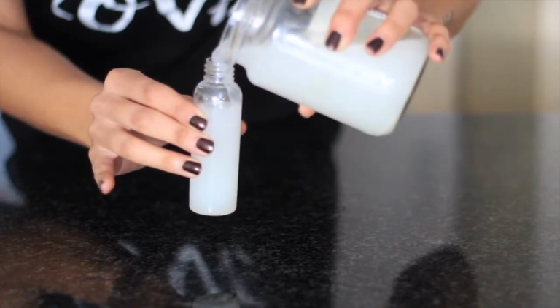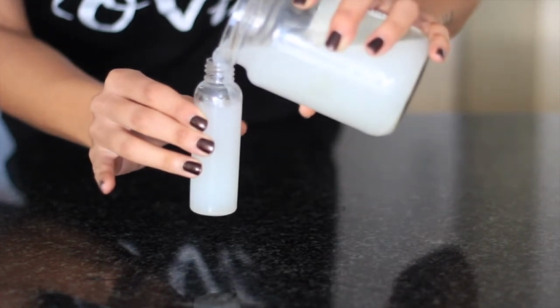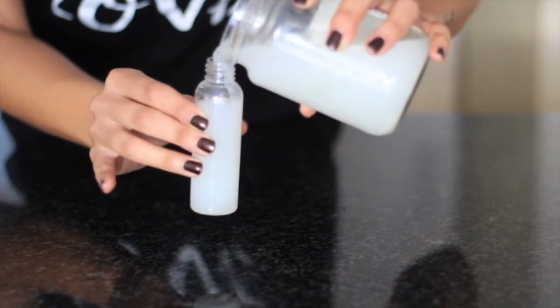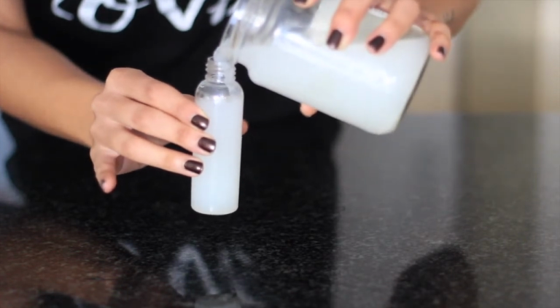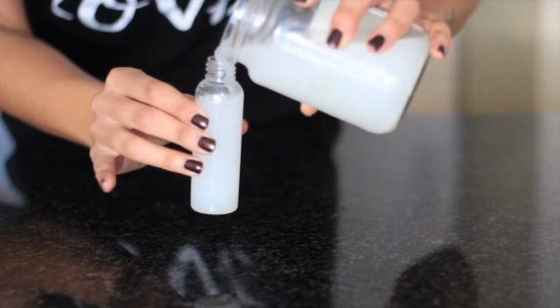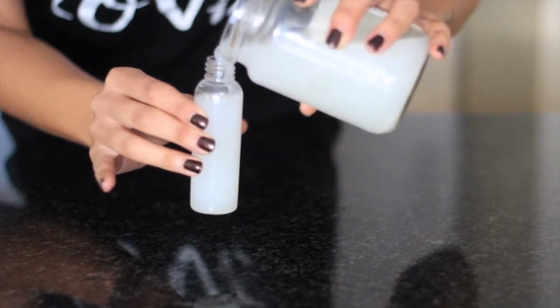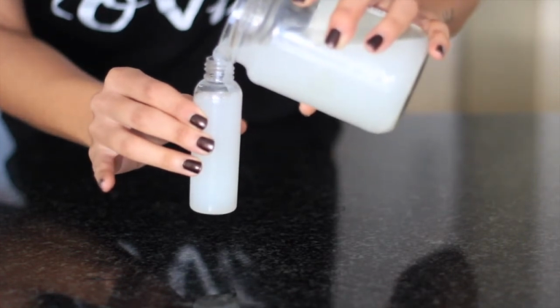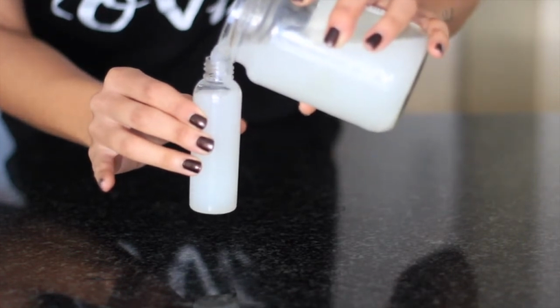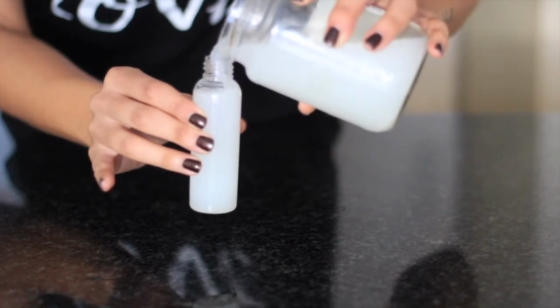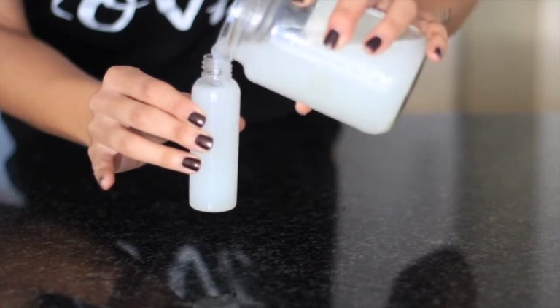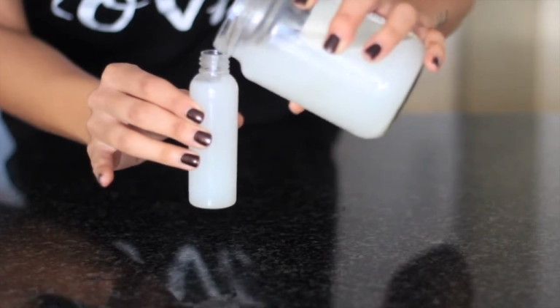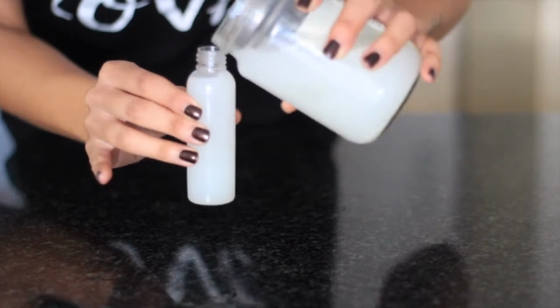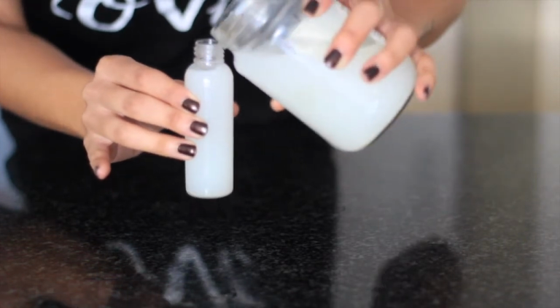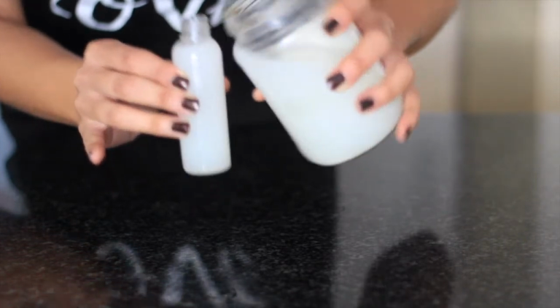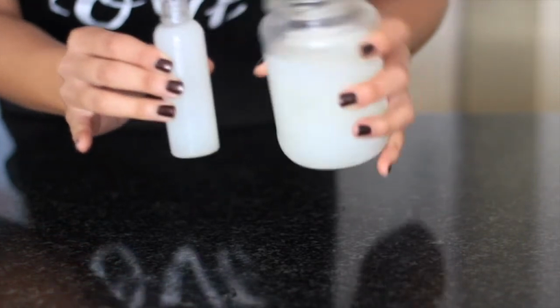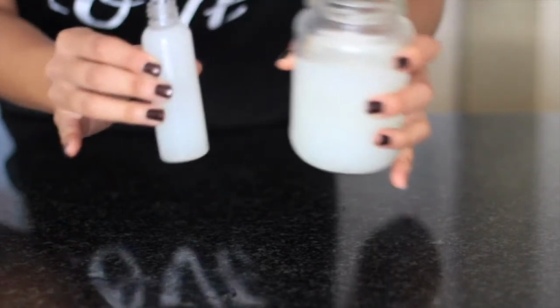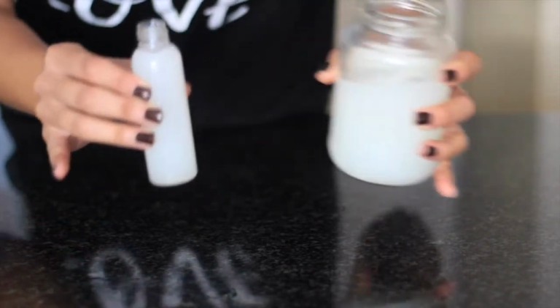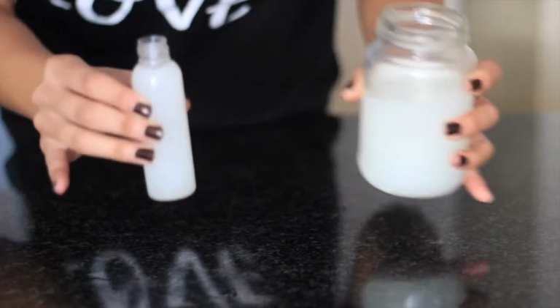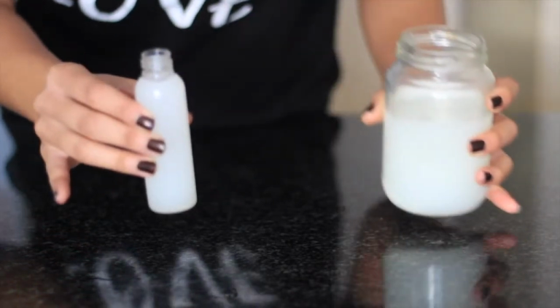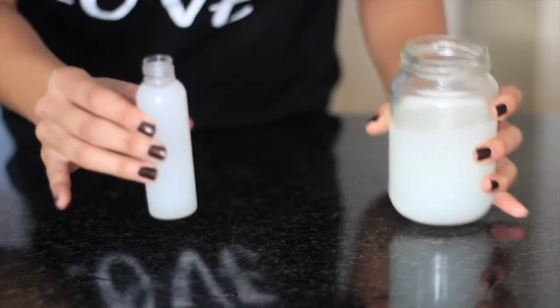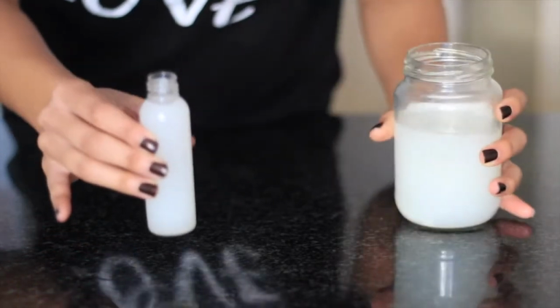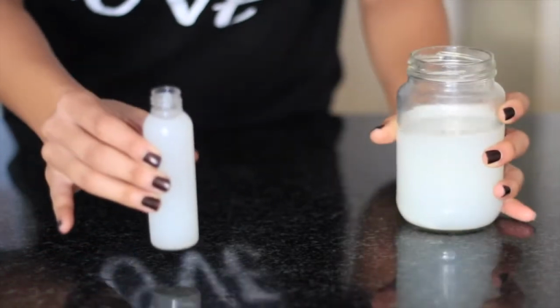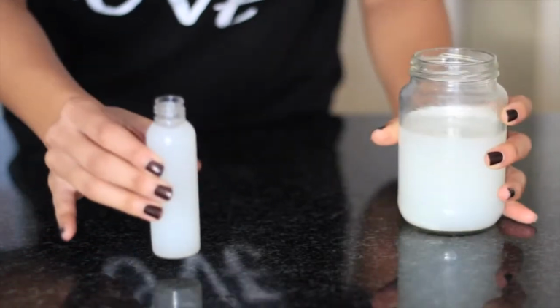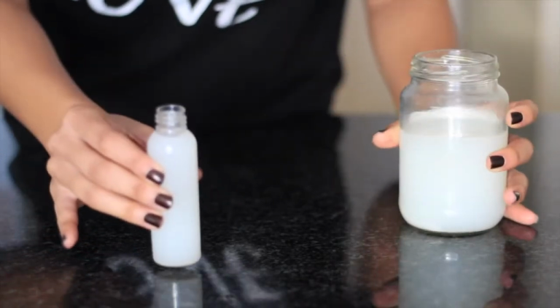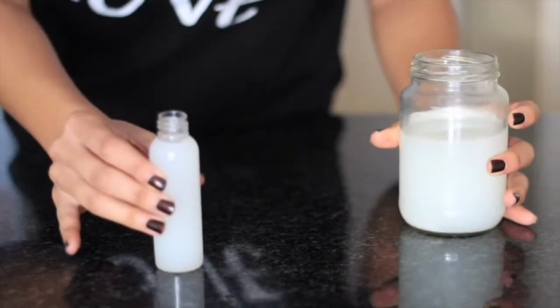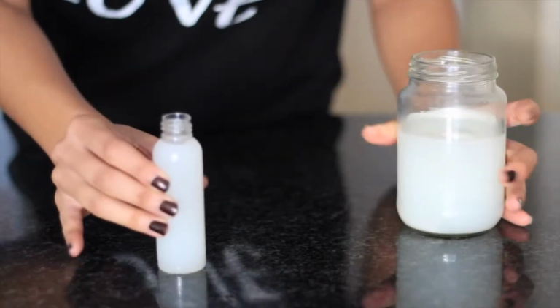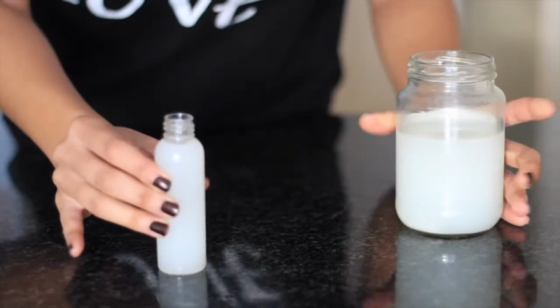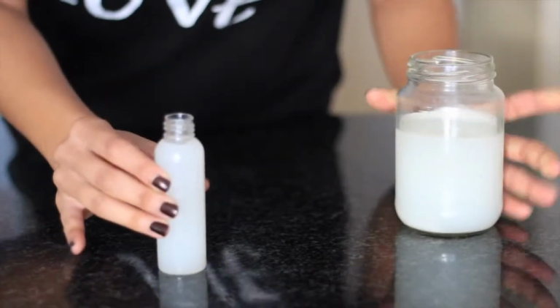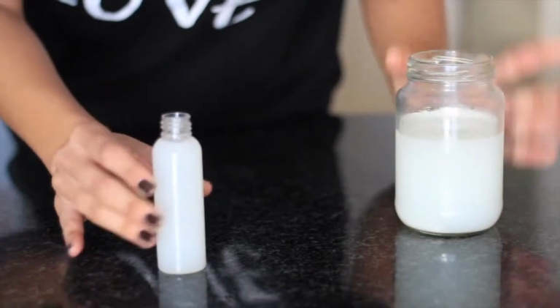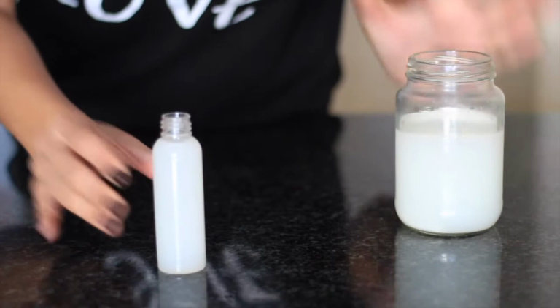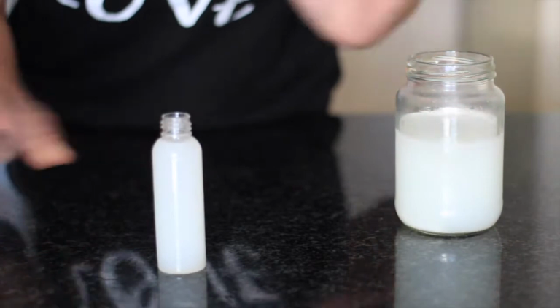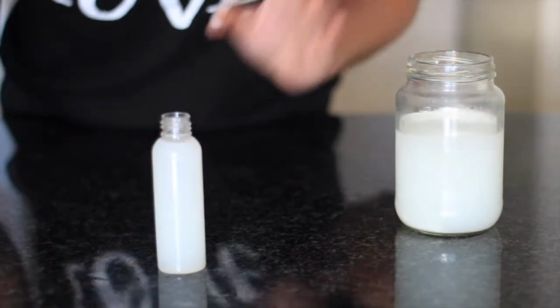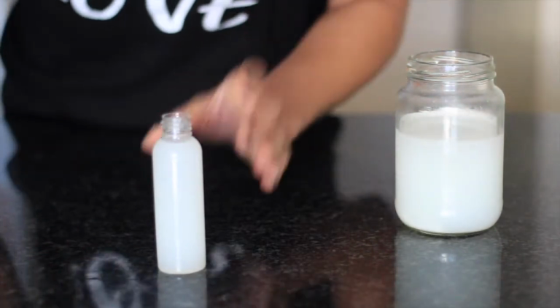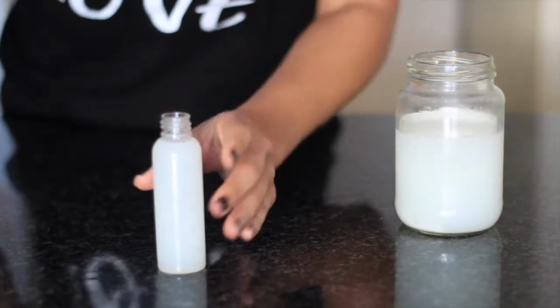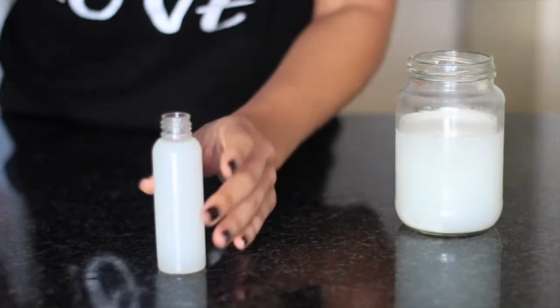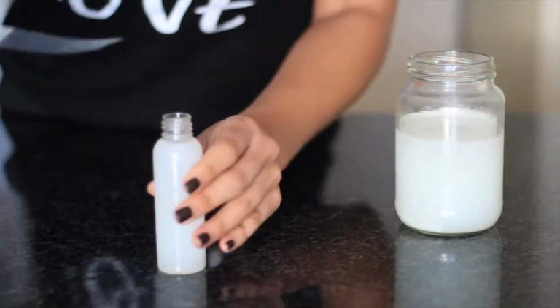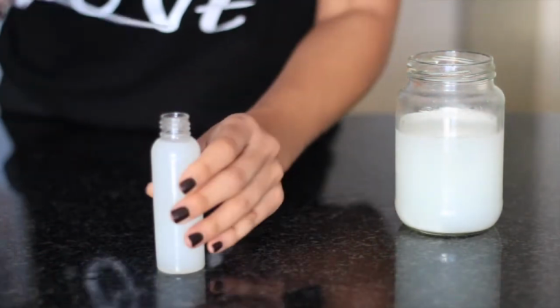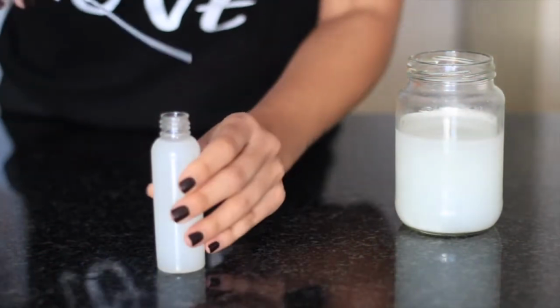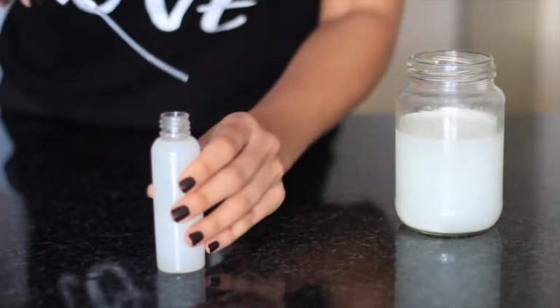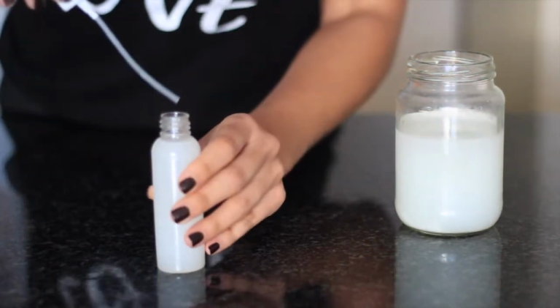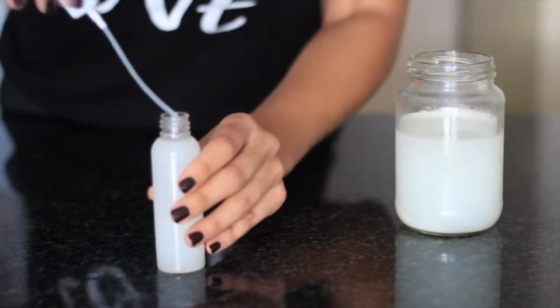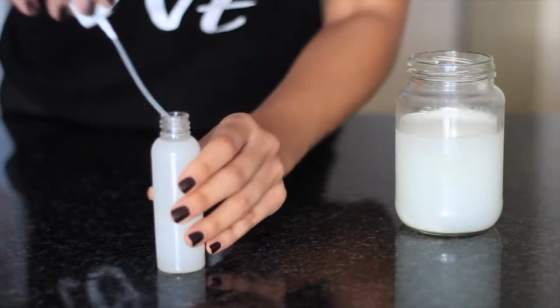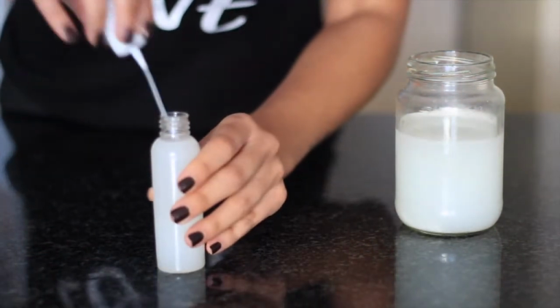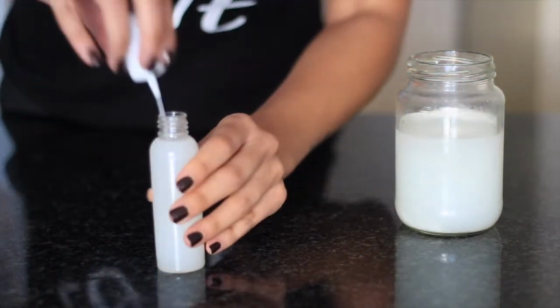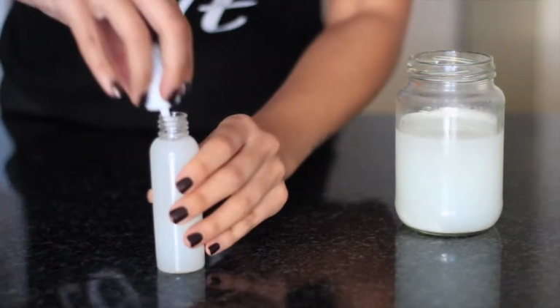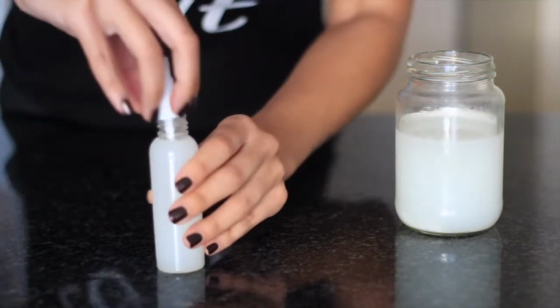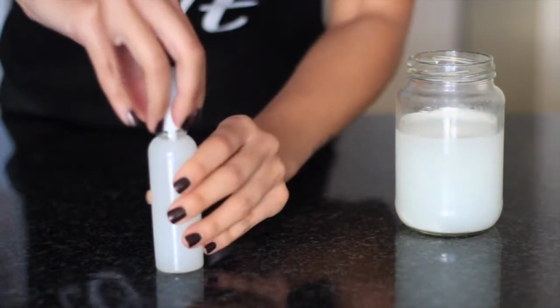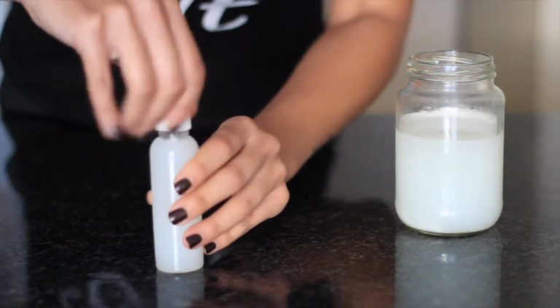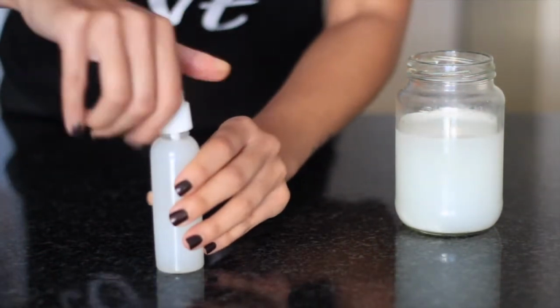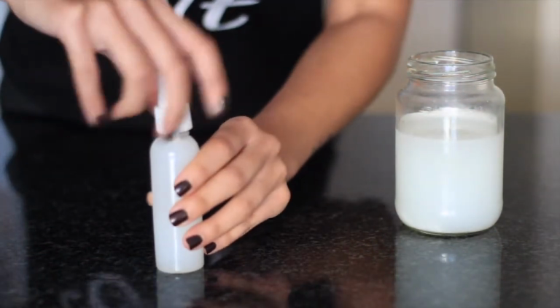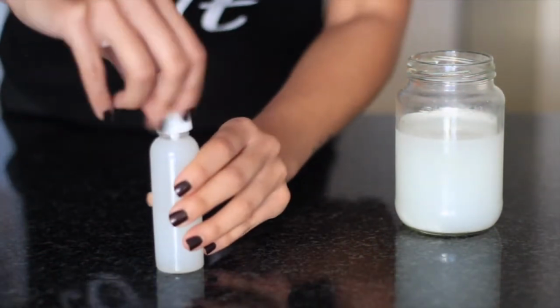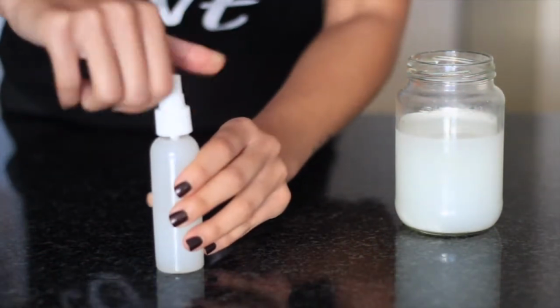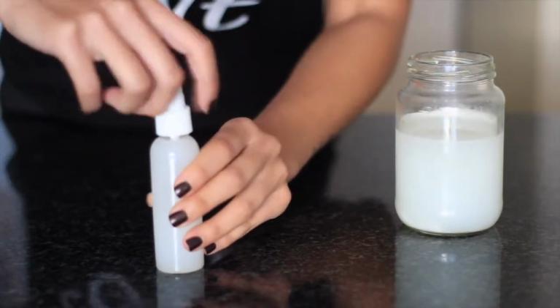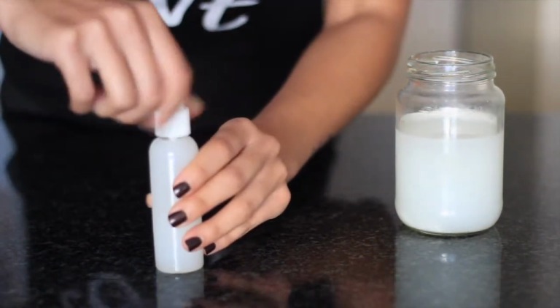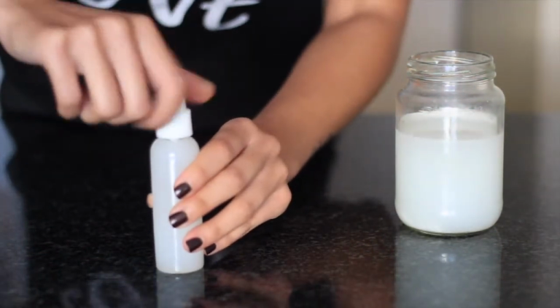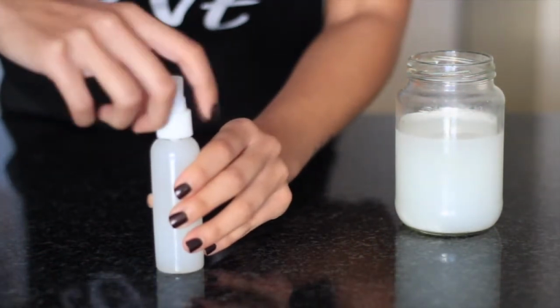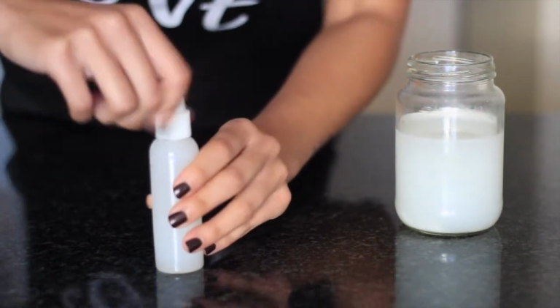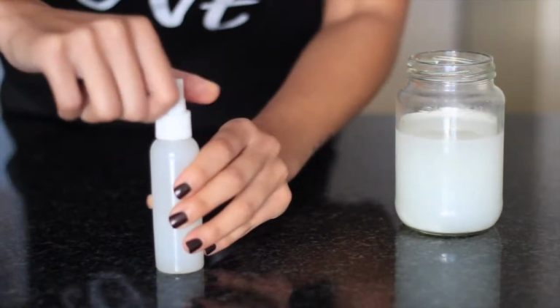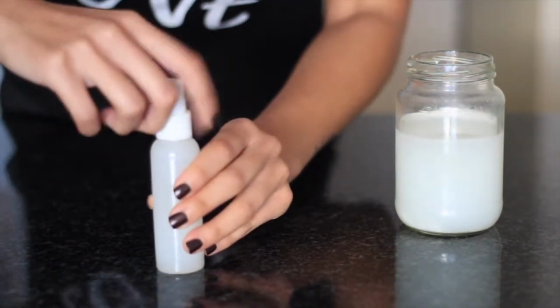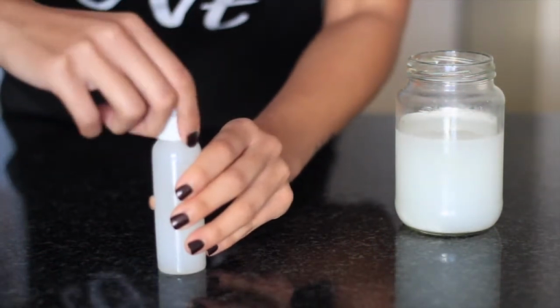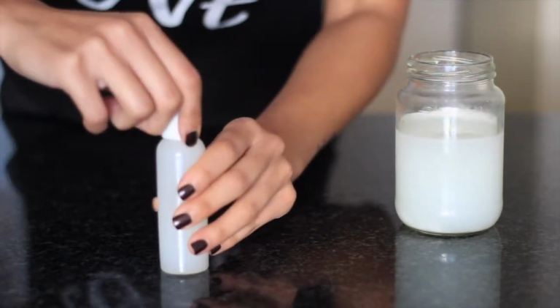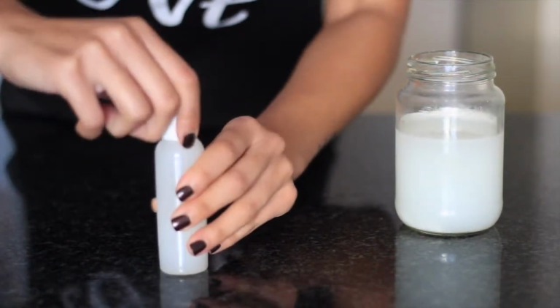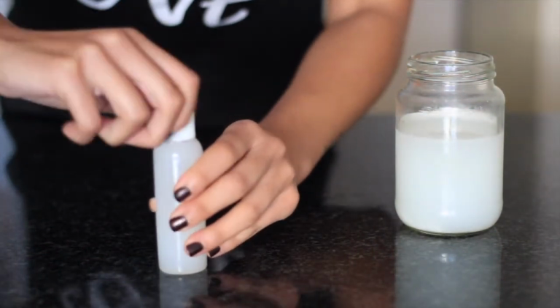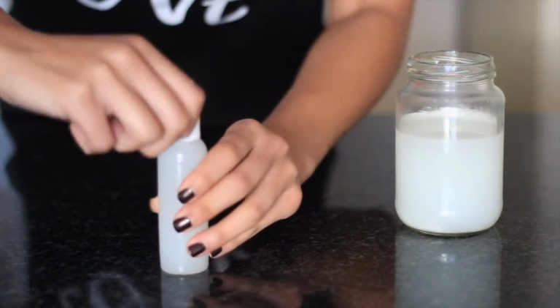I'll also get into white rice versus brown rice and show you exactly how I apply it to my hair in sections.